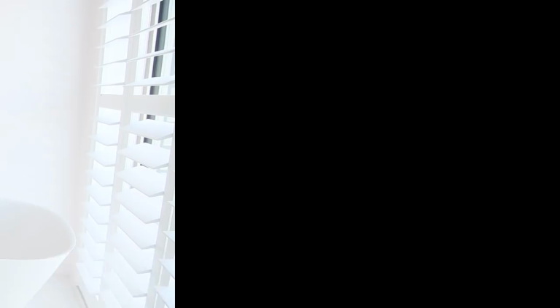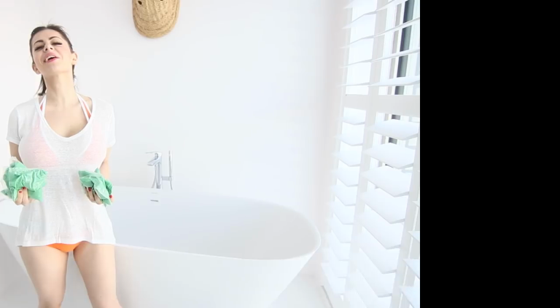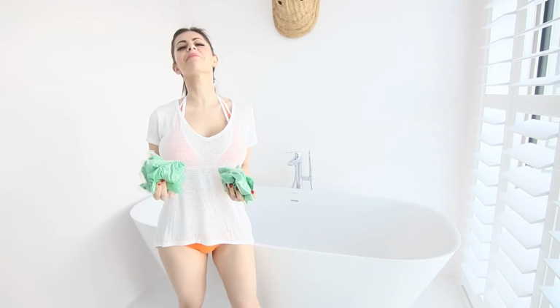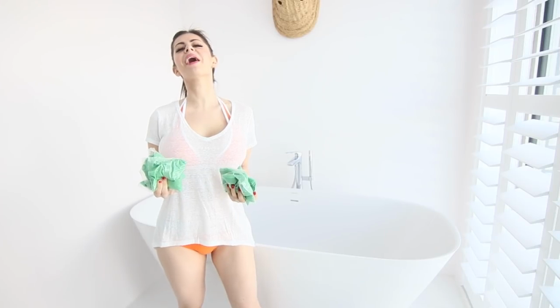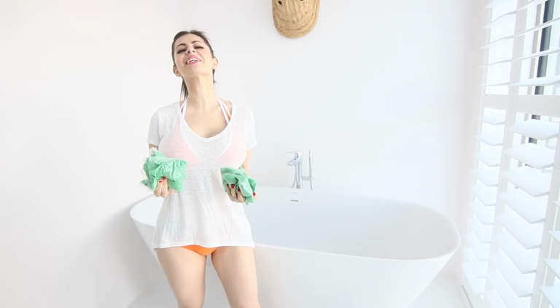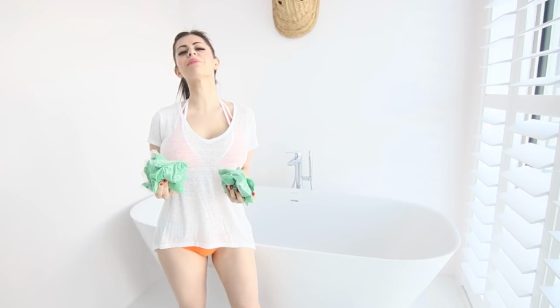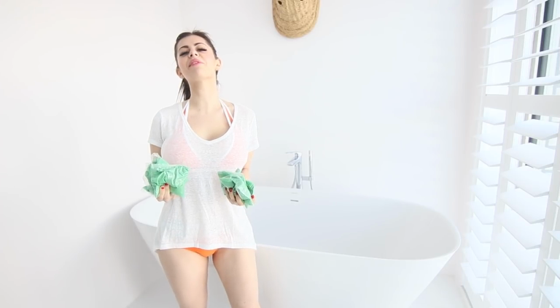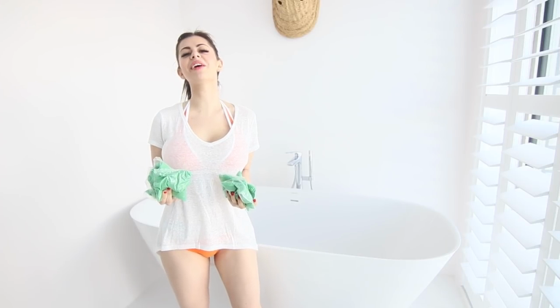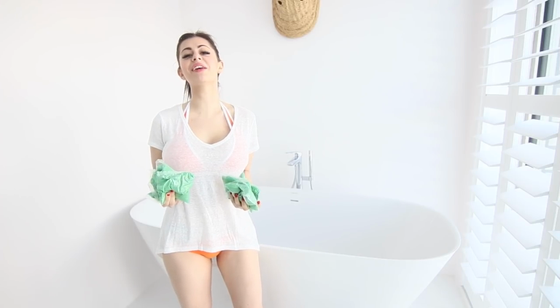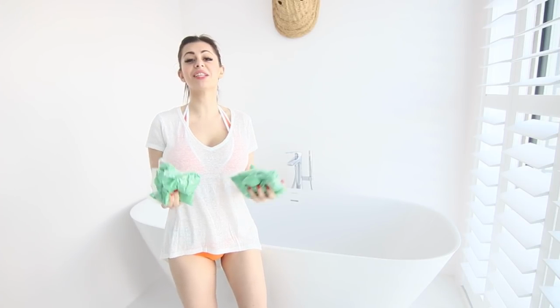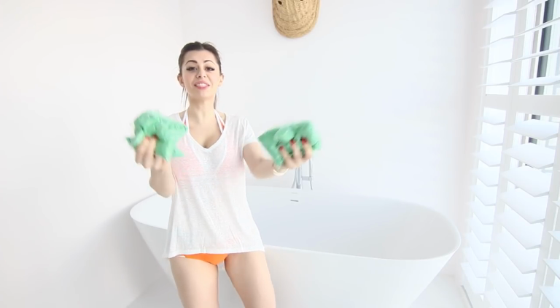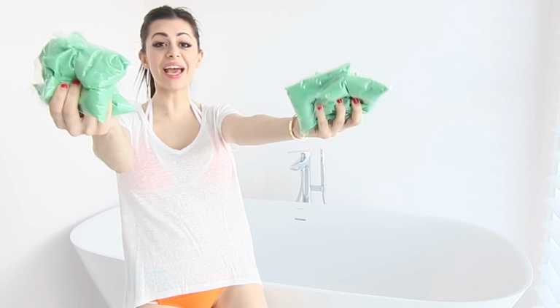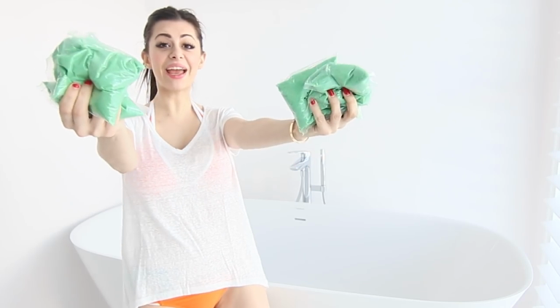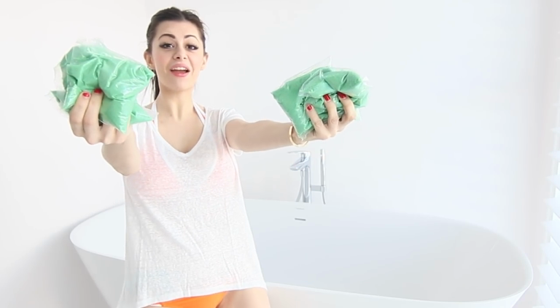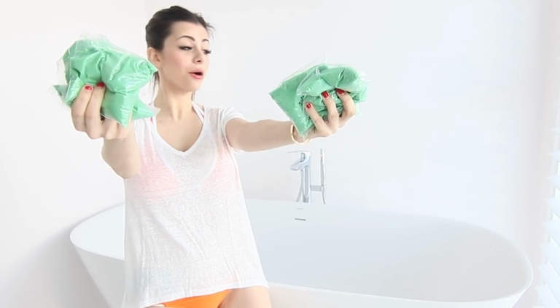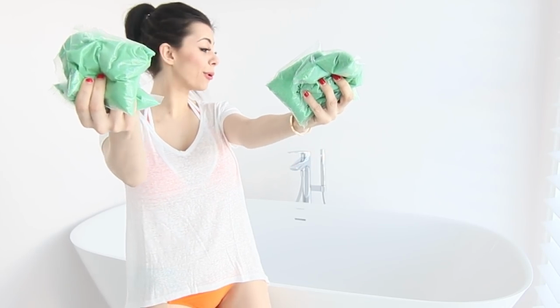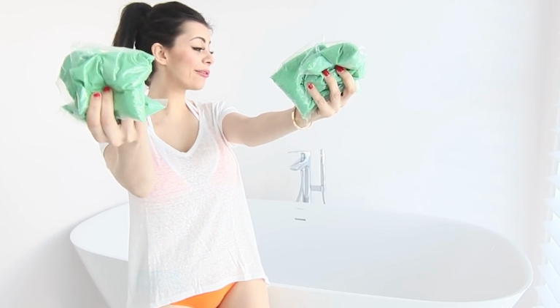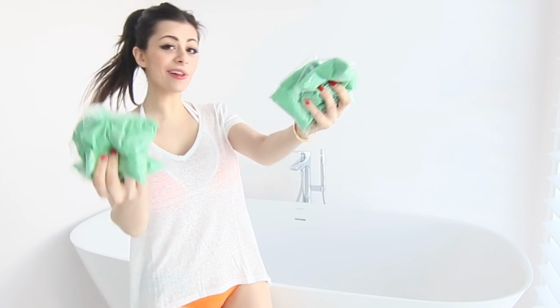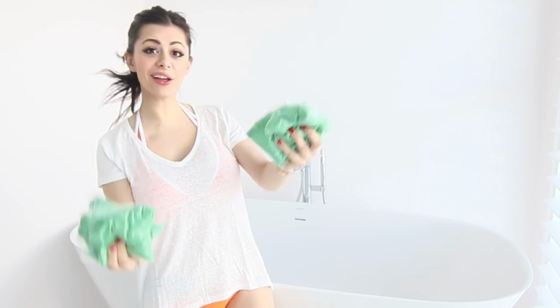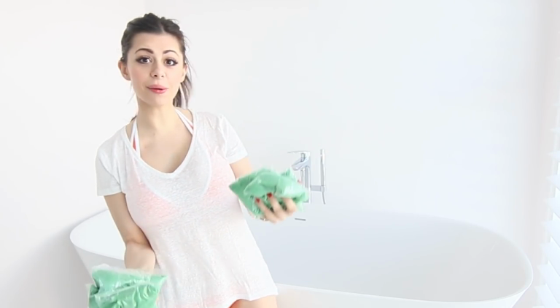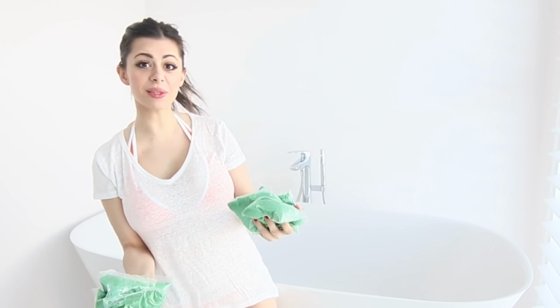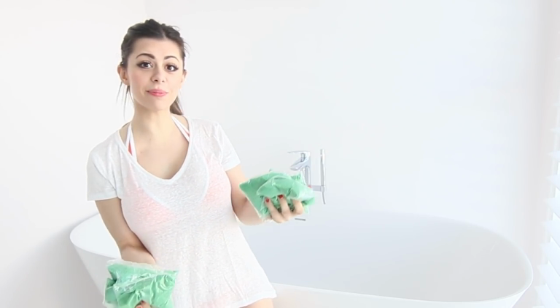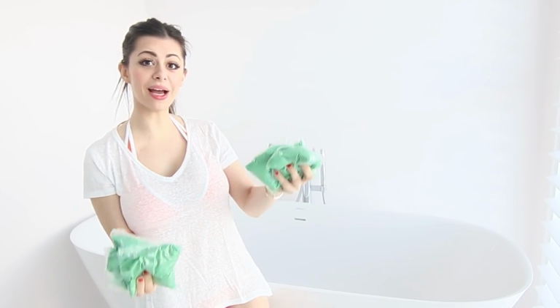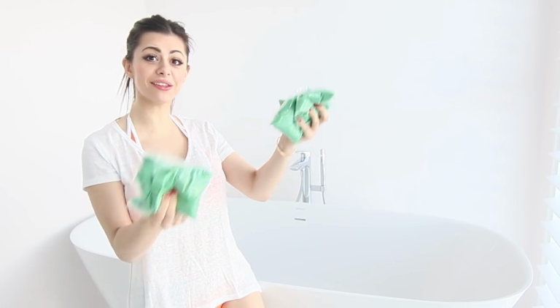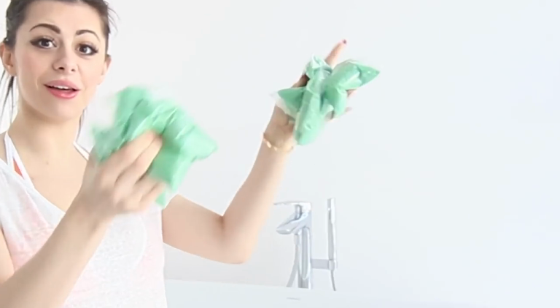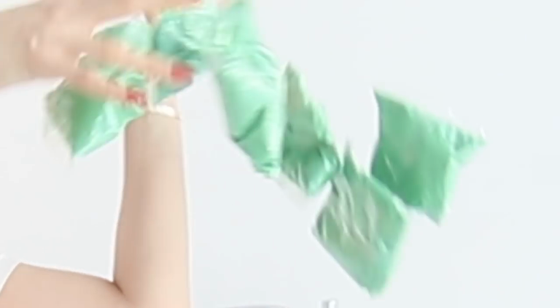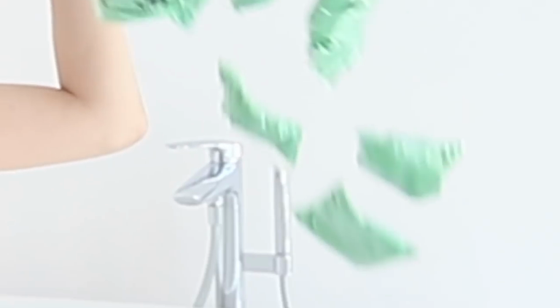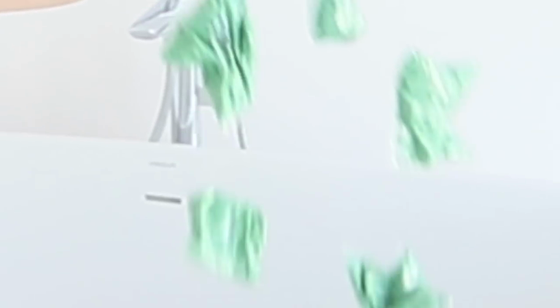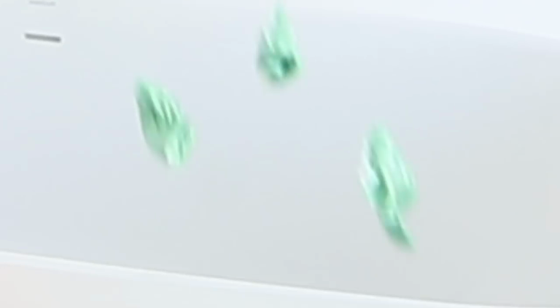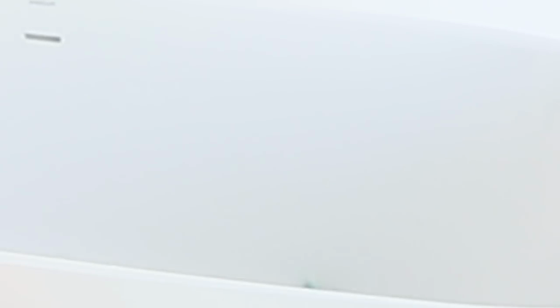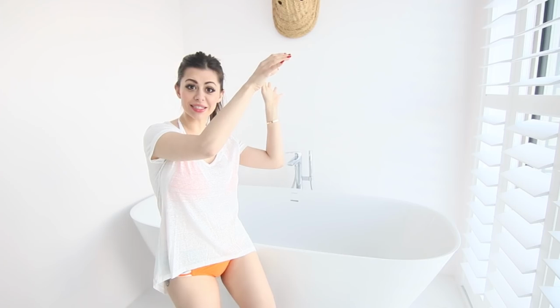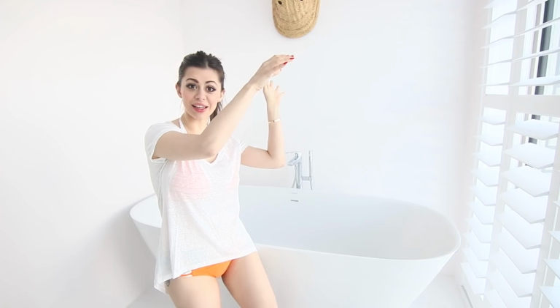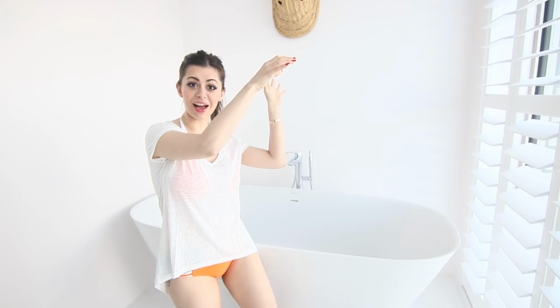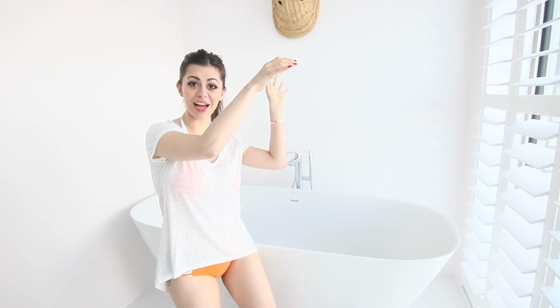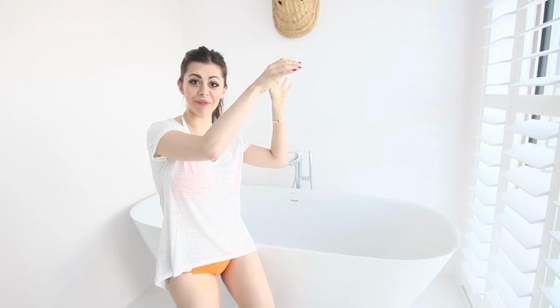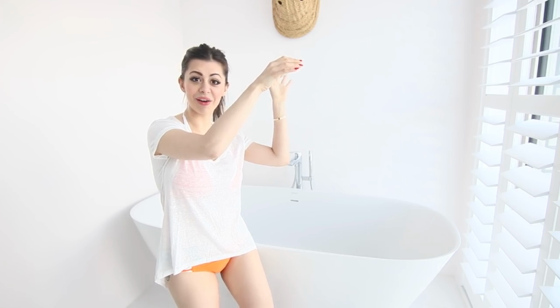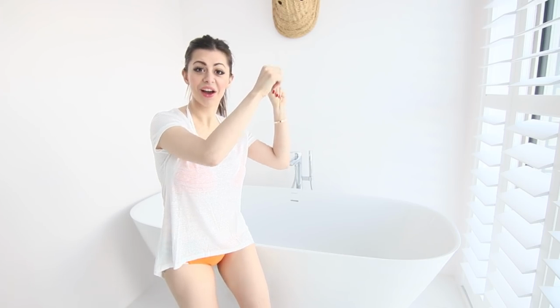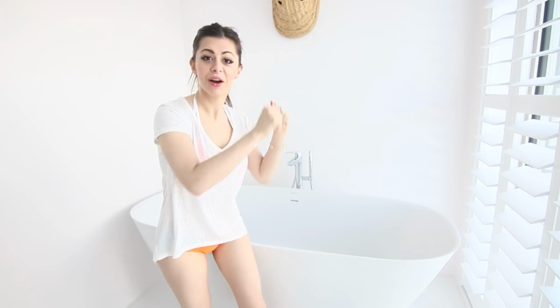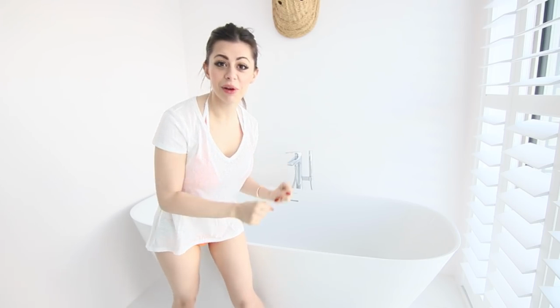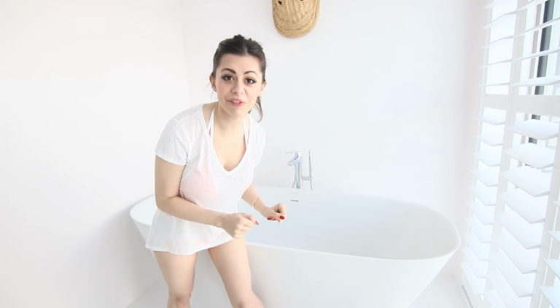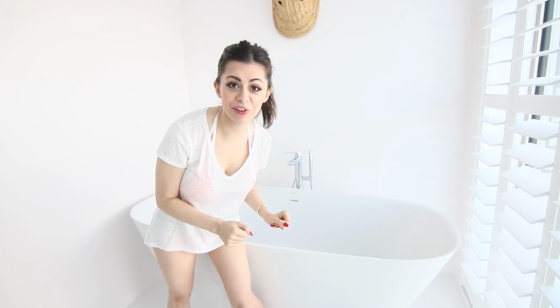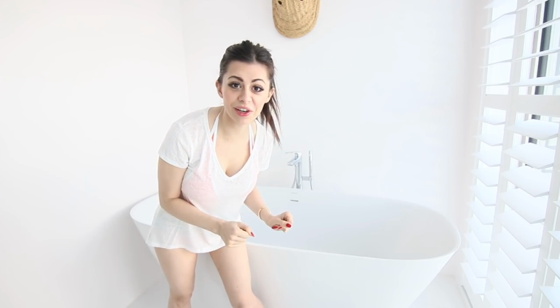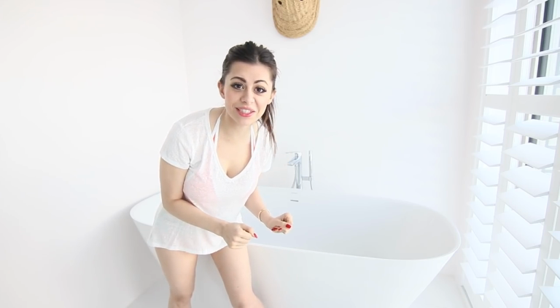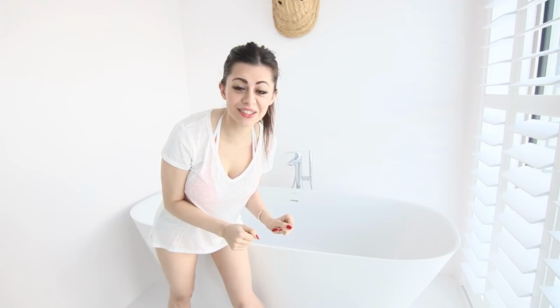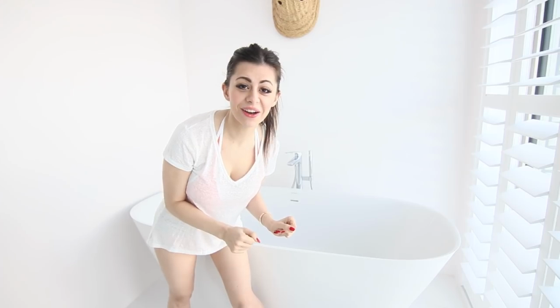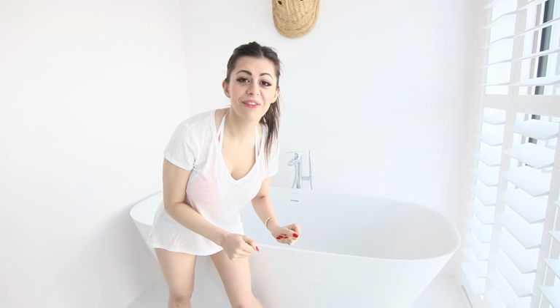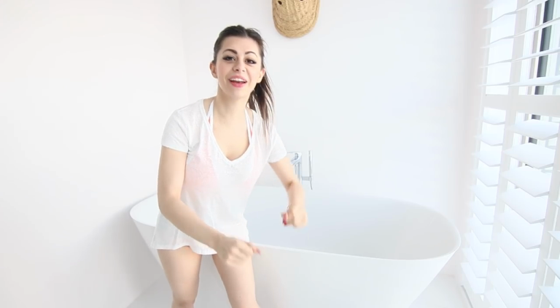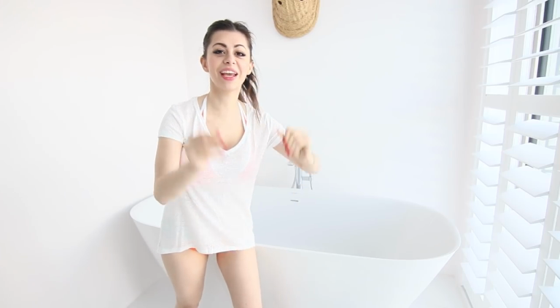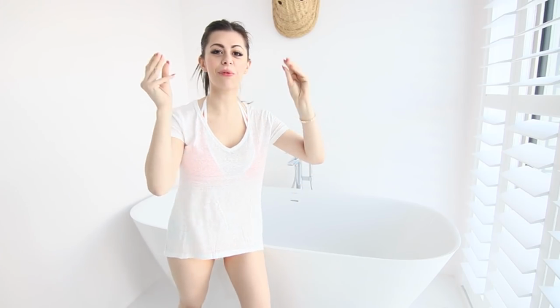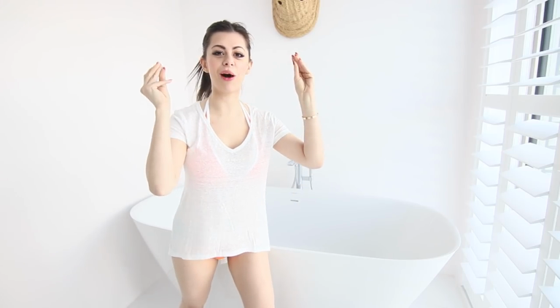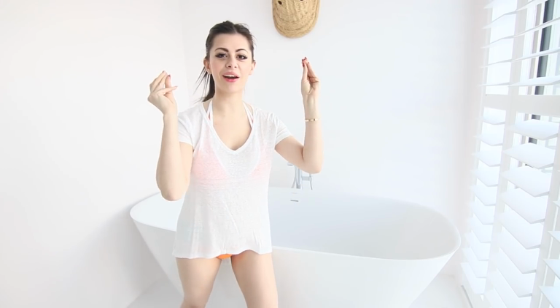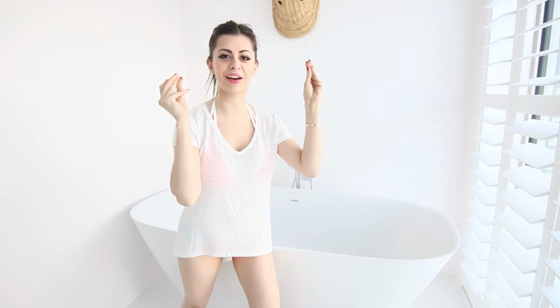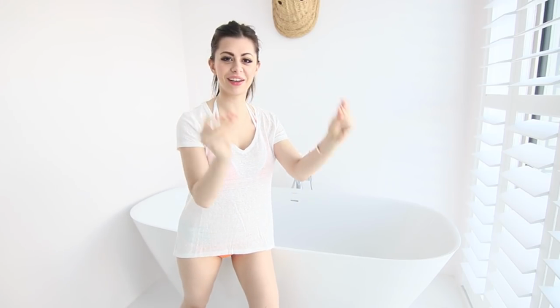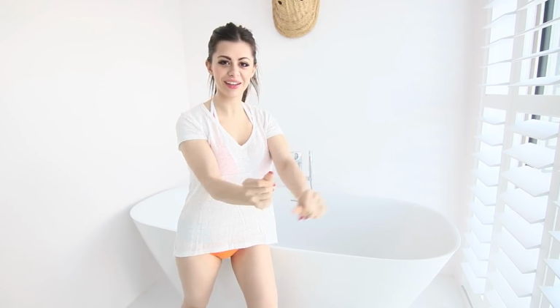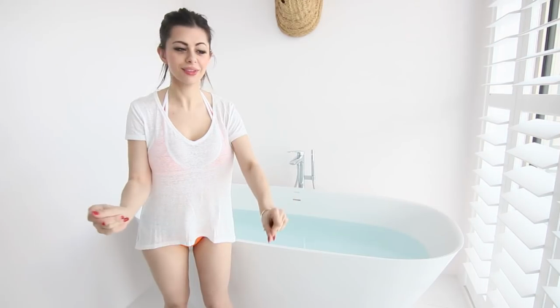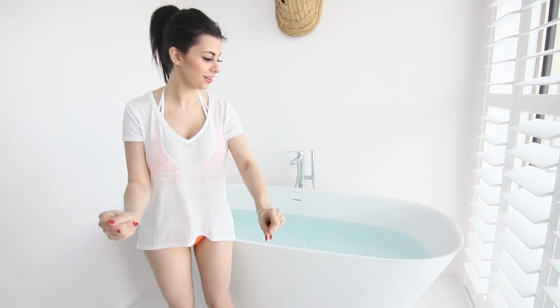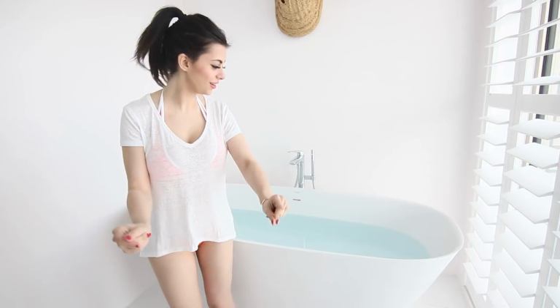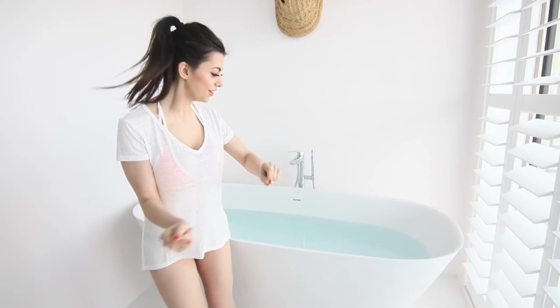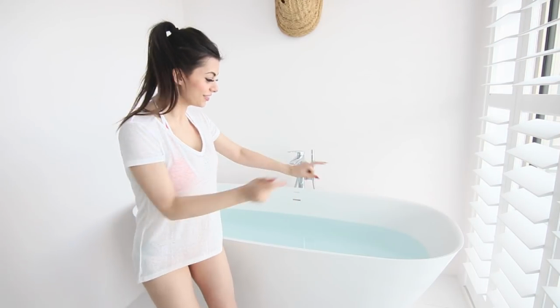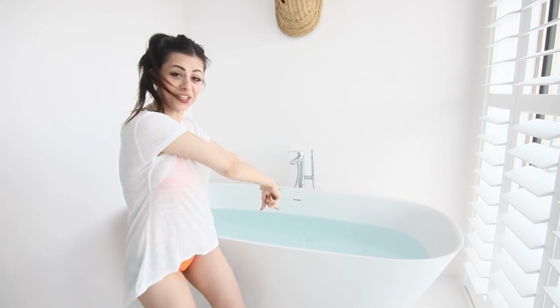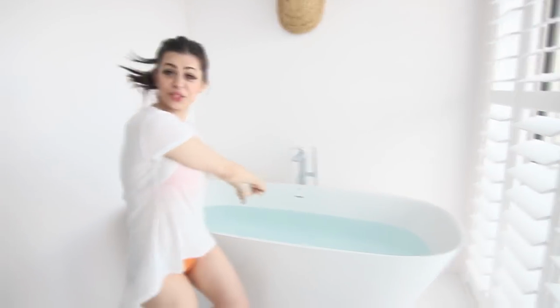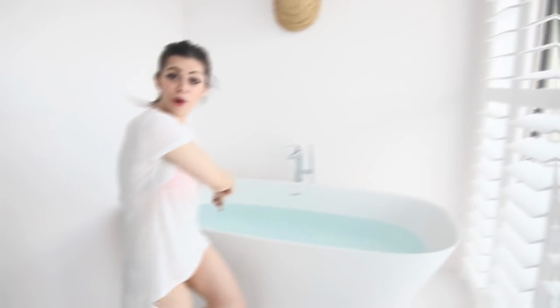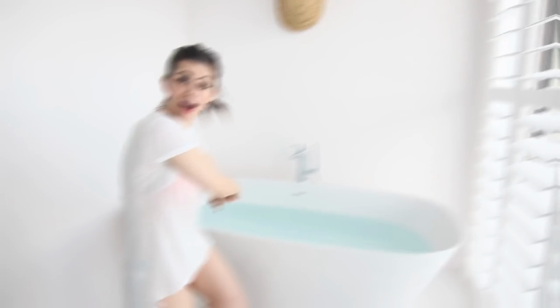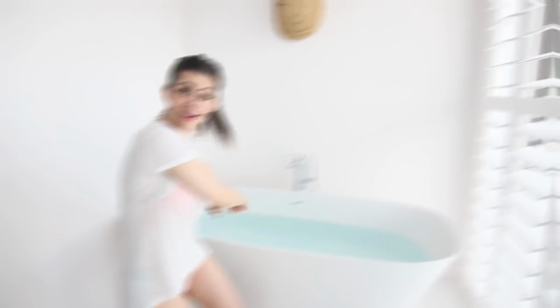Welcome back to my video. Today we're filling up this bathtub with slime, but first we need water. There's water!